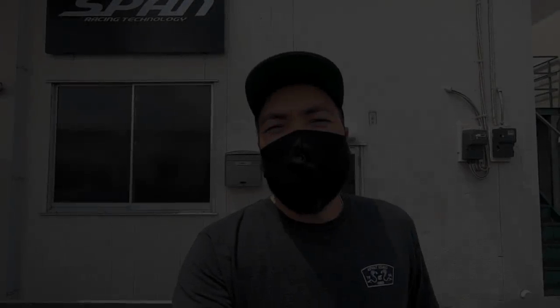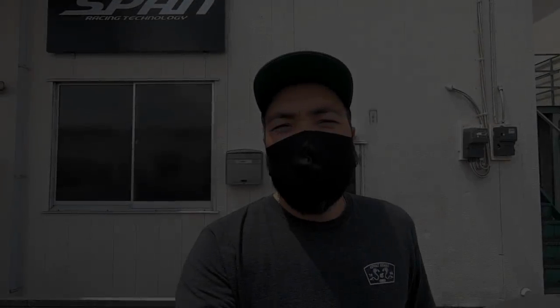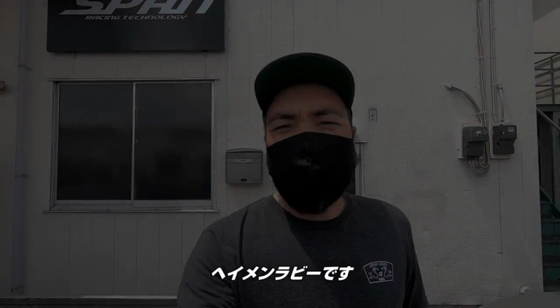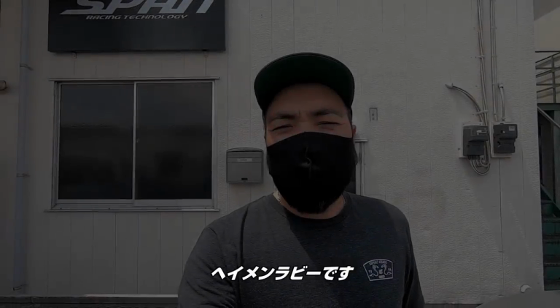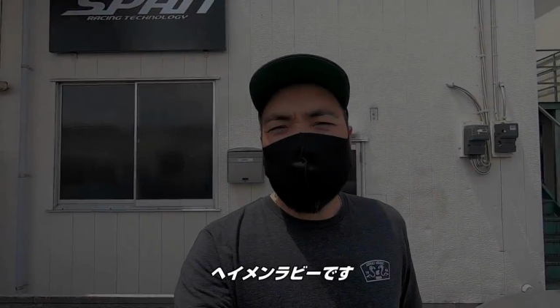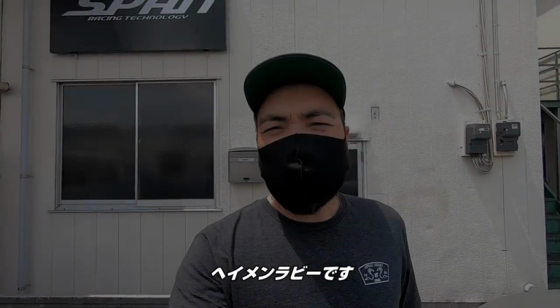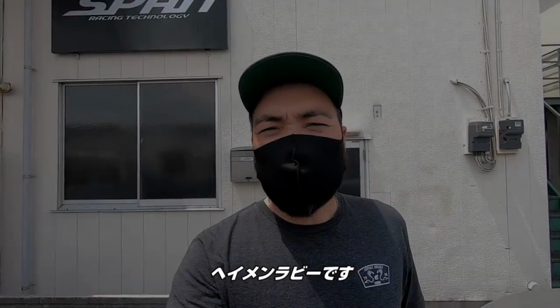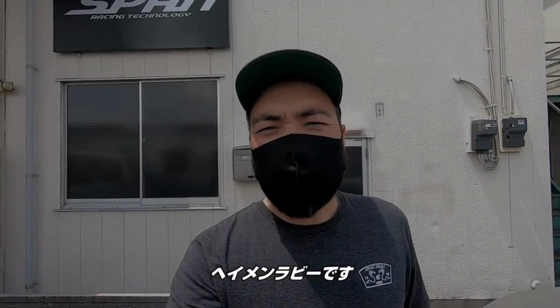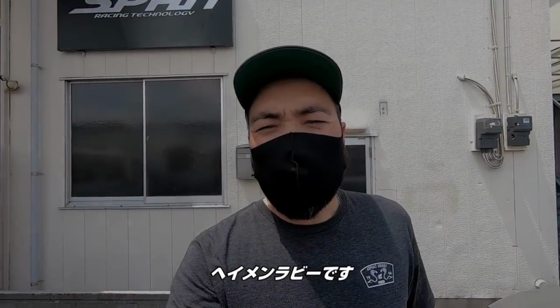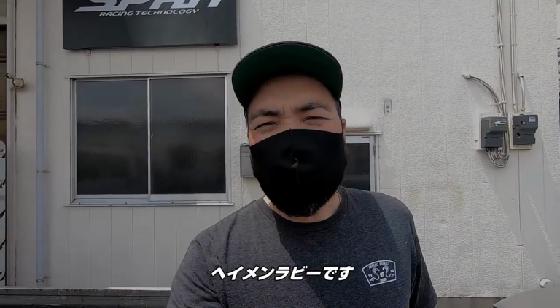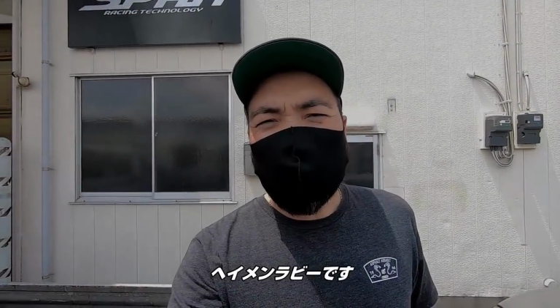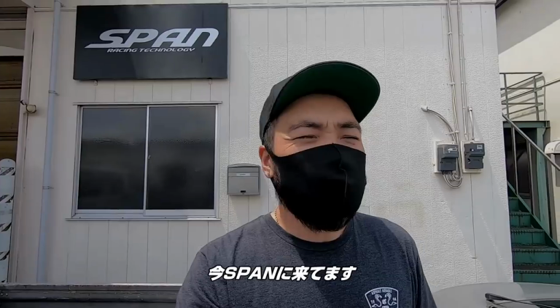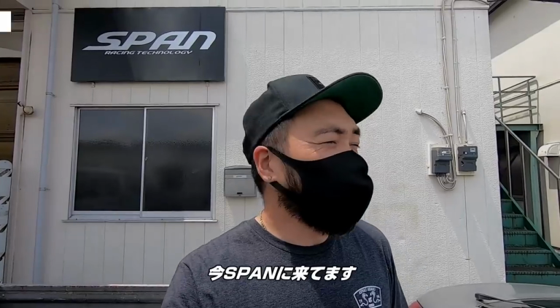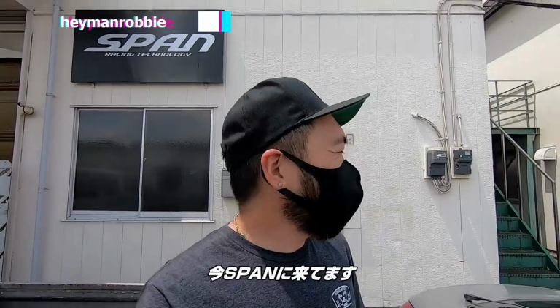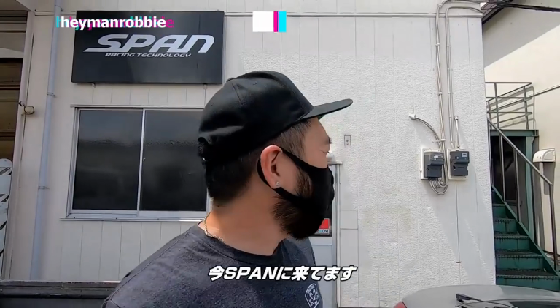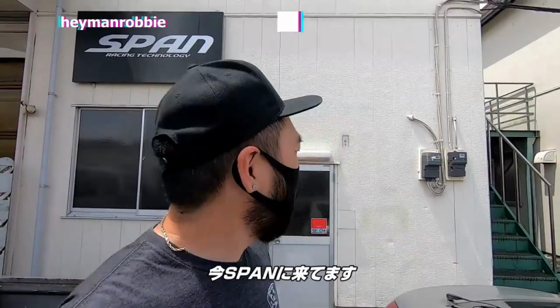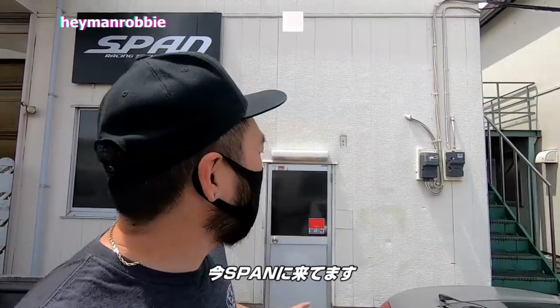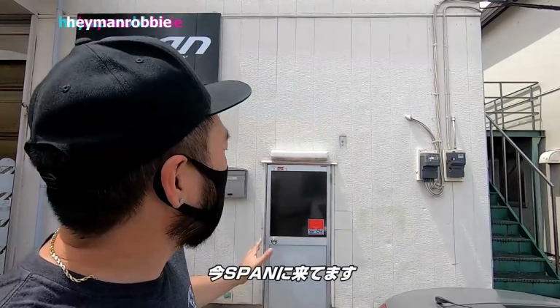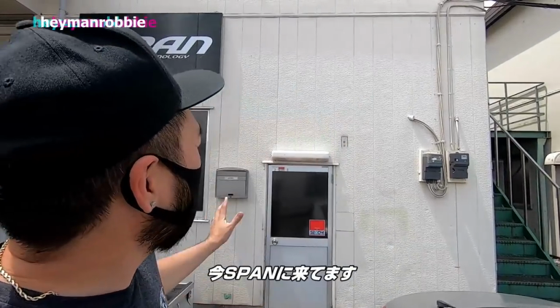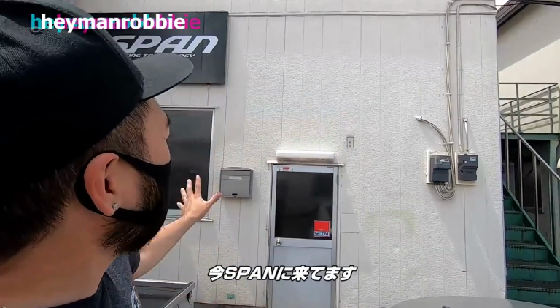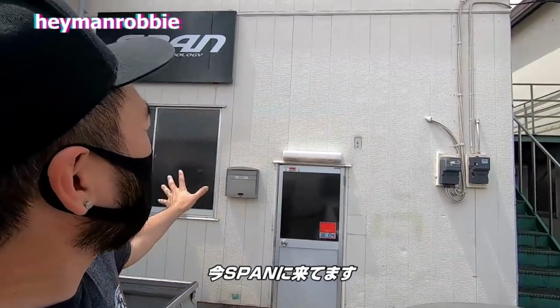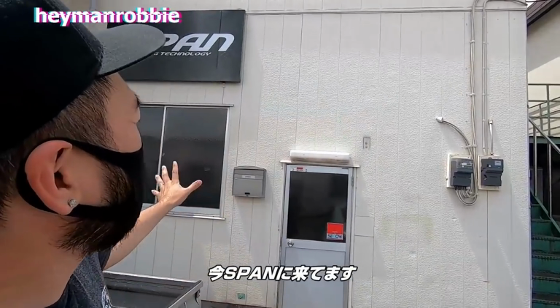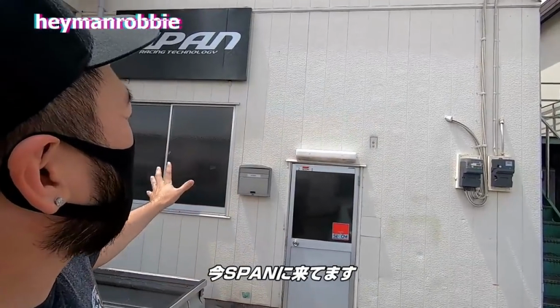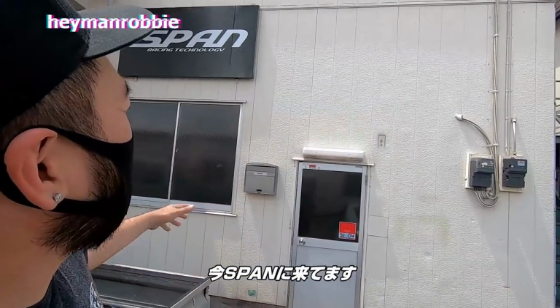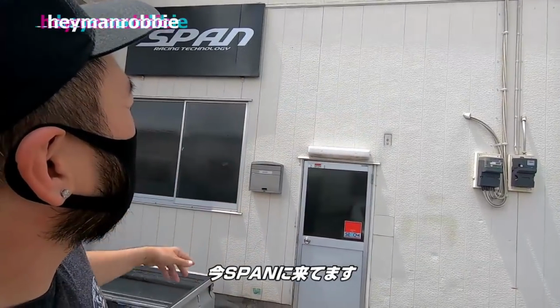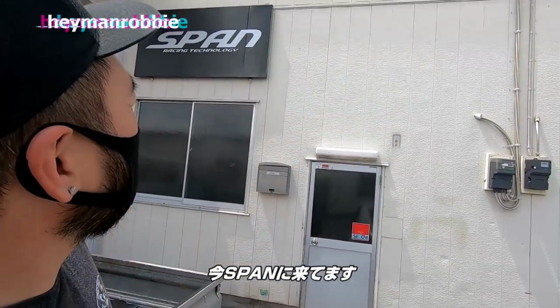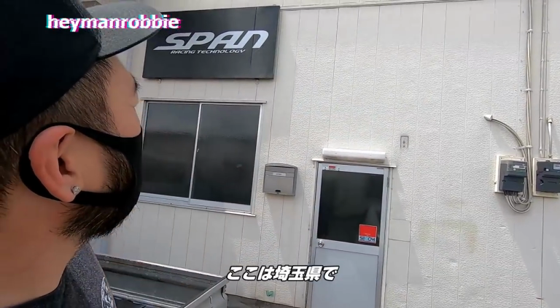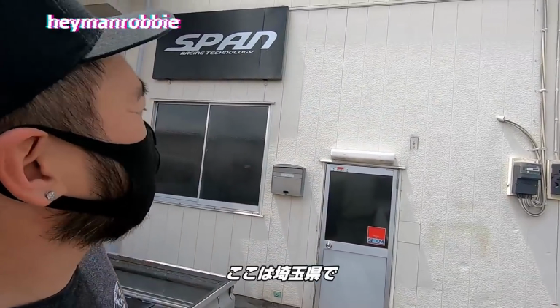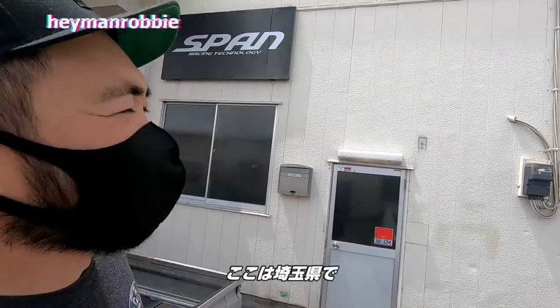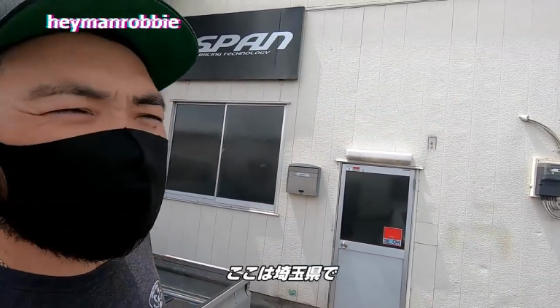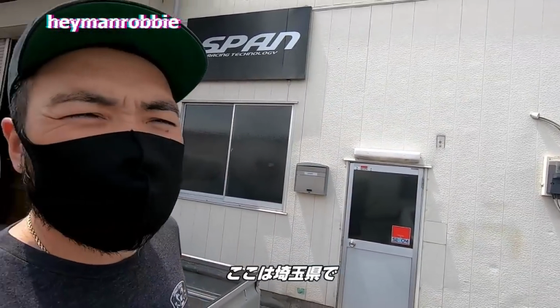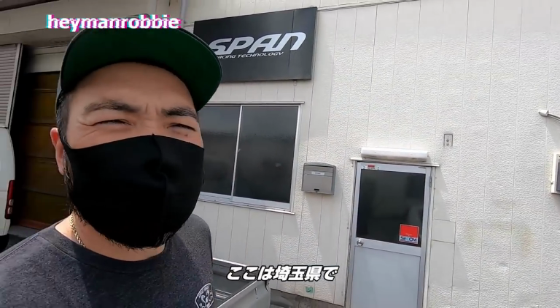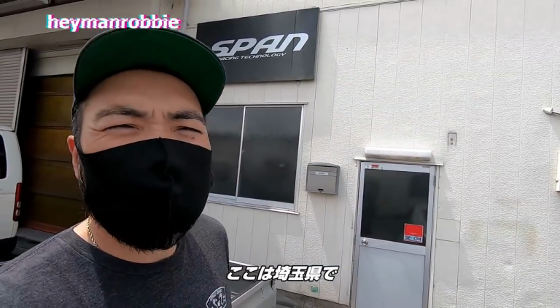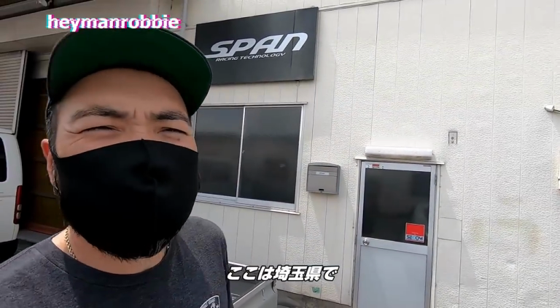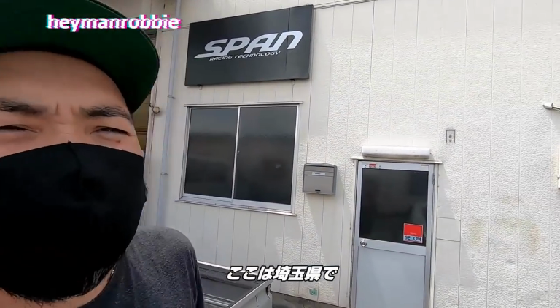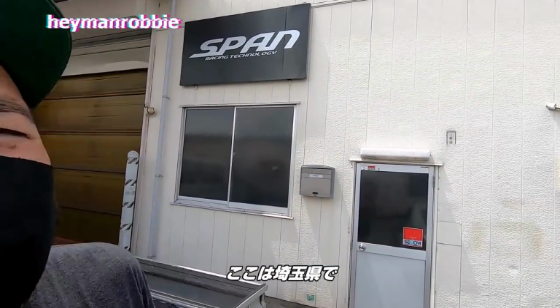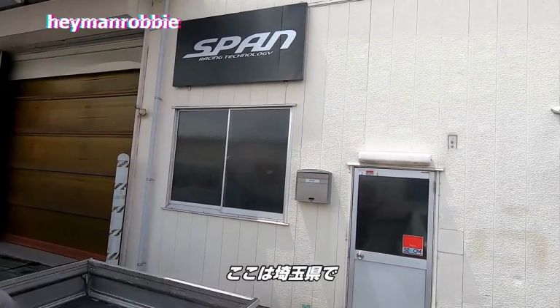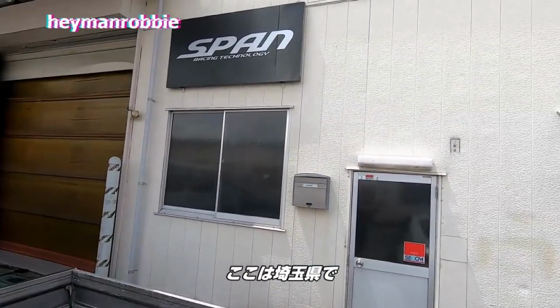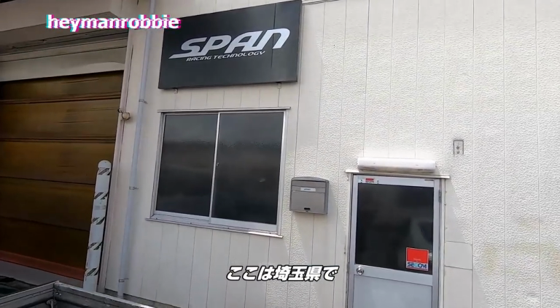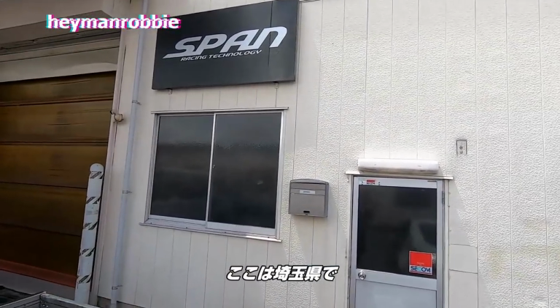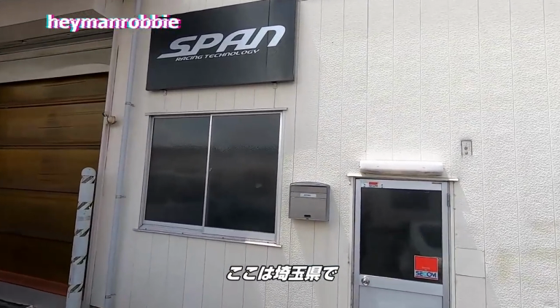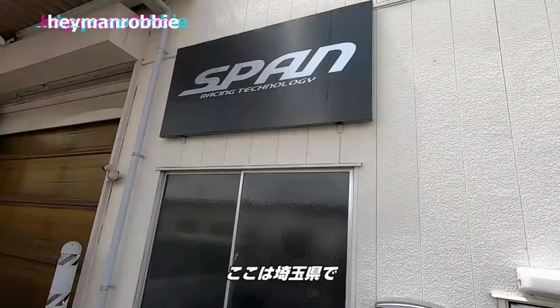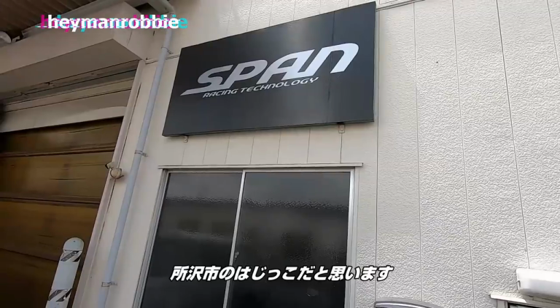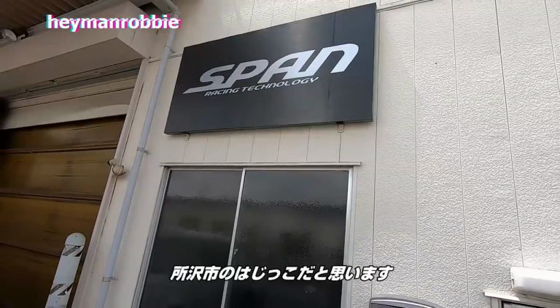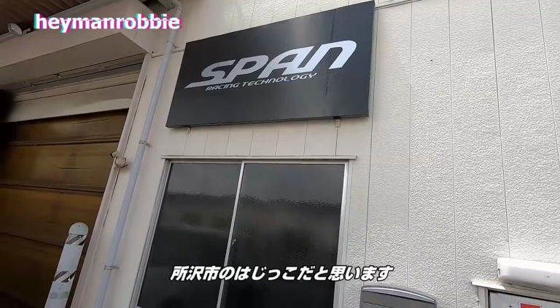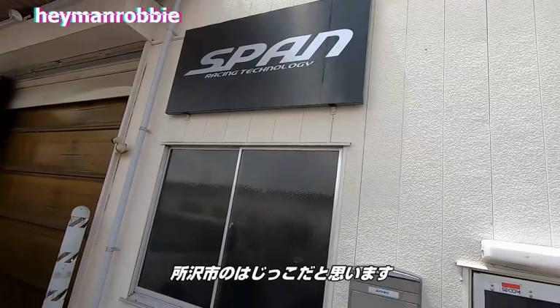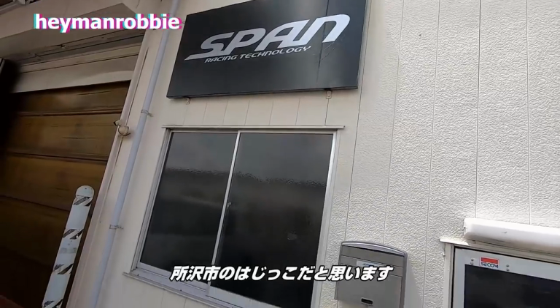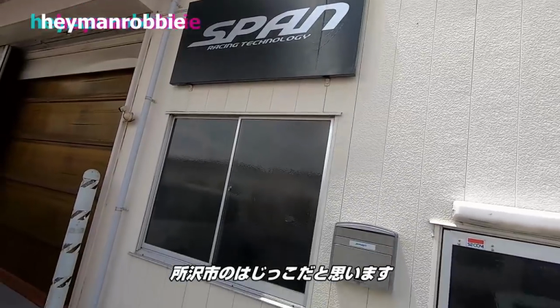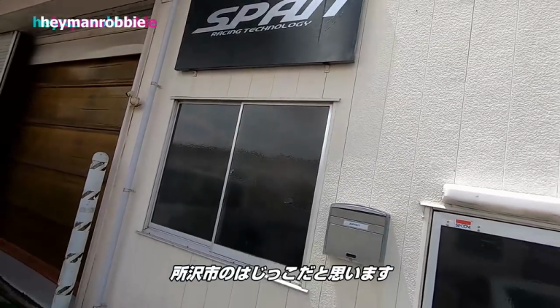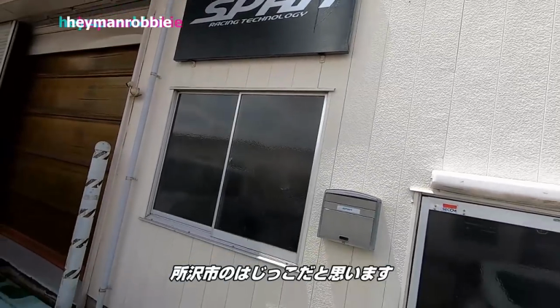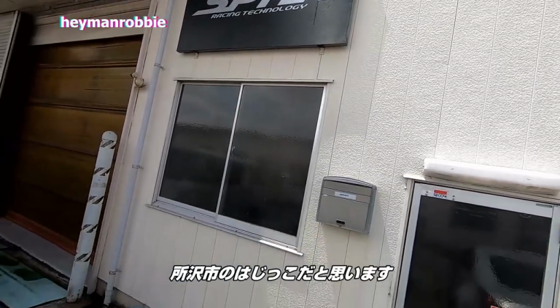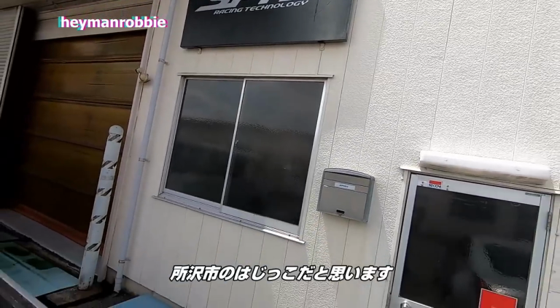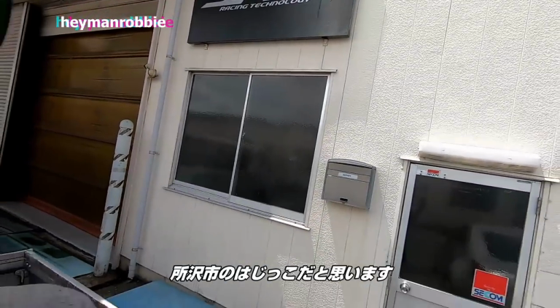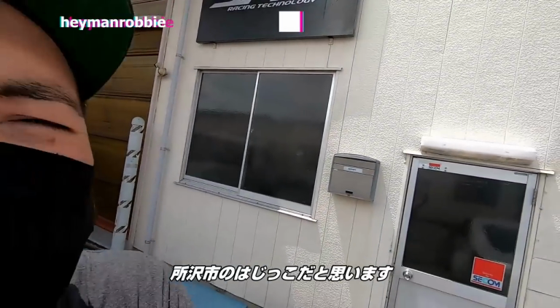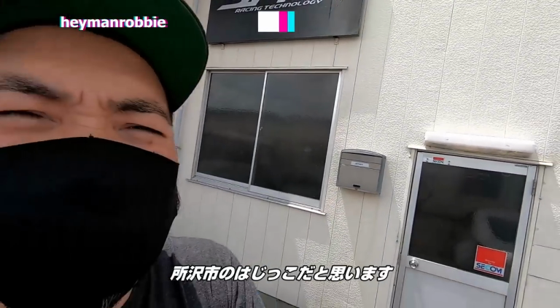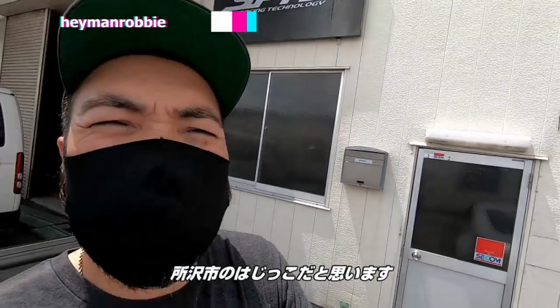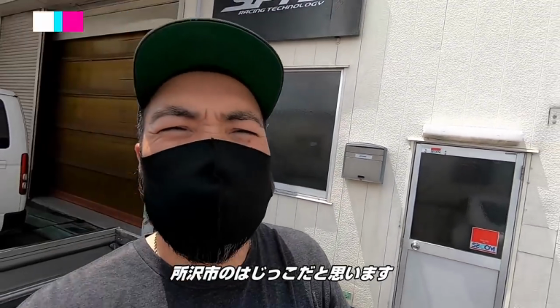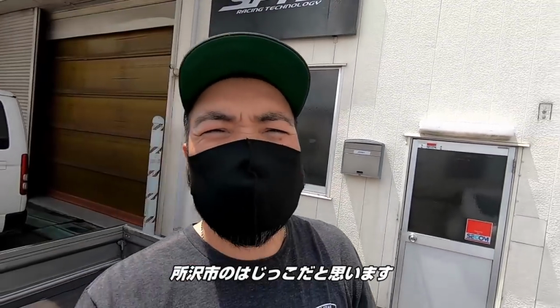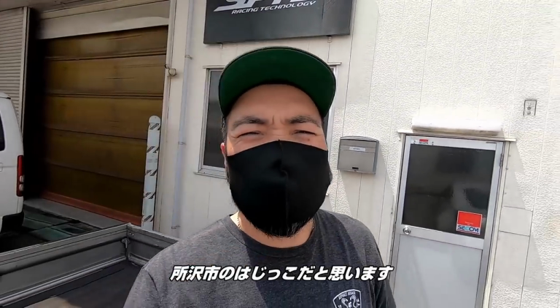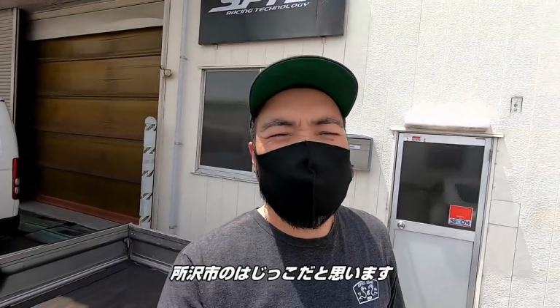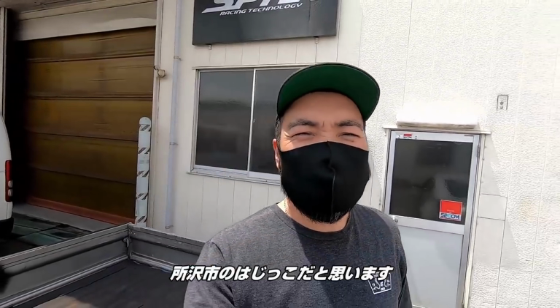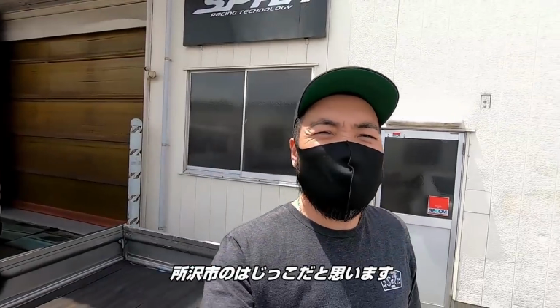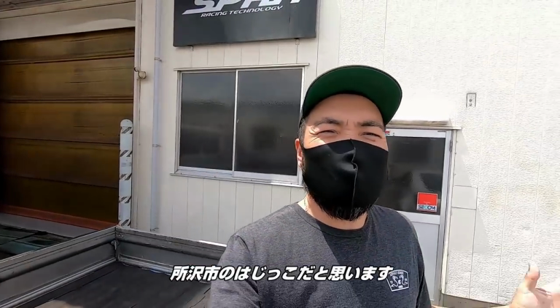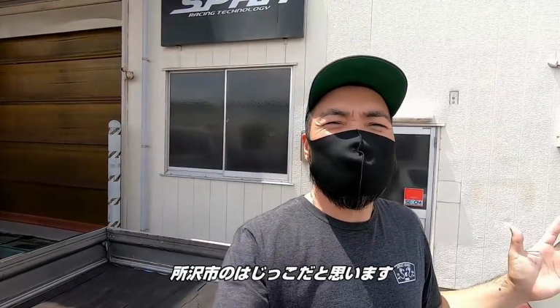Hey man, this is Robbie. I'm here at SPAN. This is, I guess, Saitama — I think on the edge of Tokorozawa or something like that.